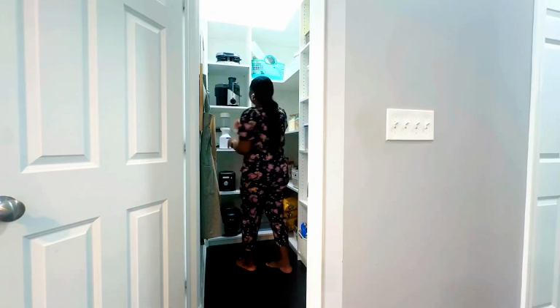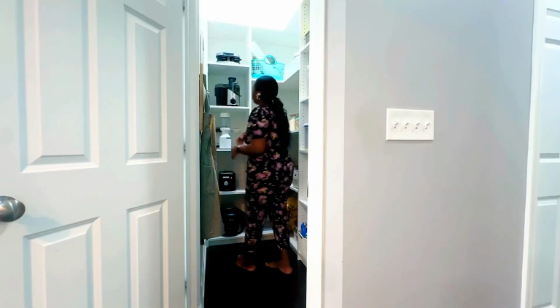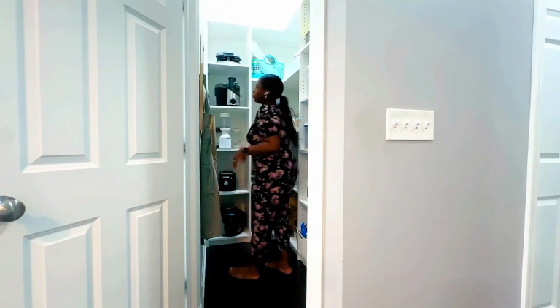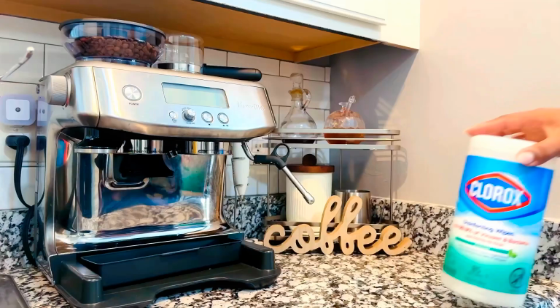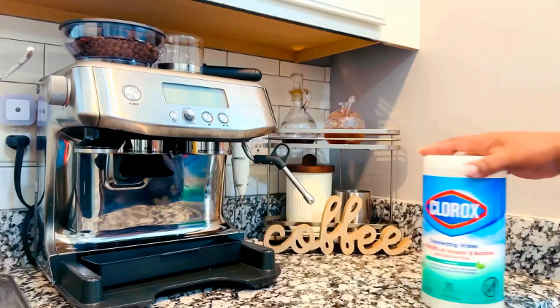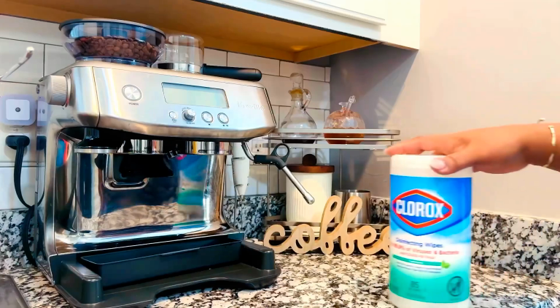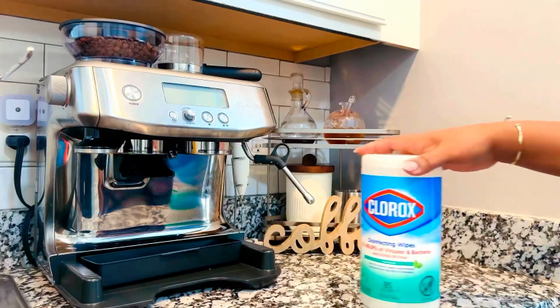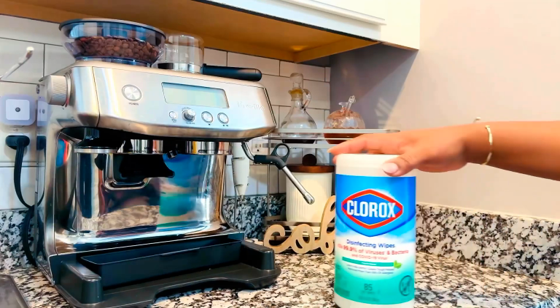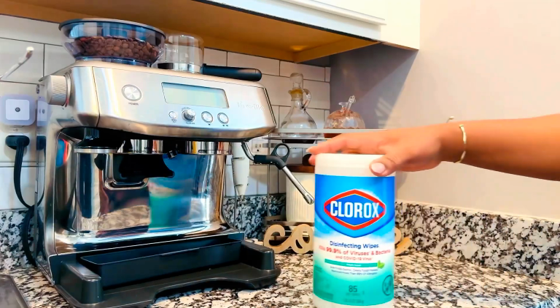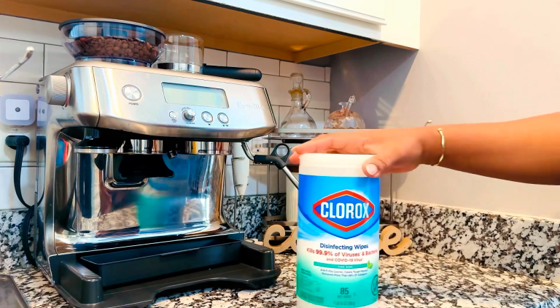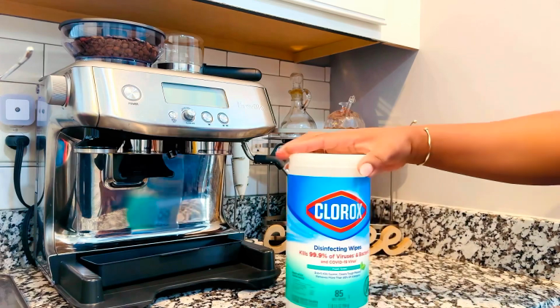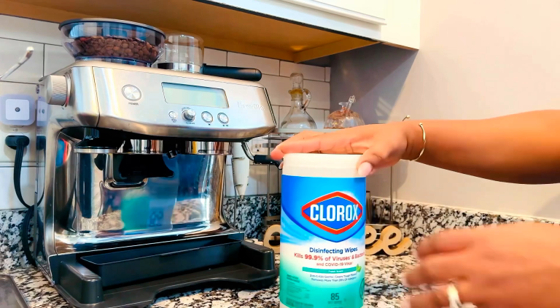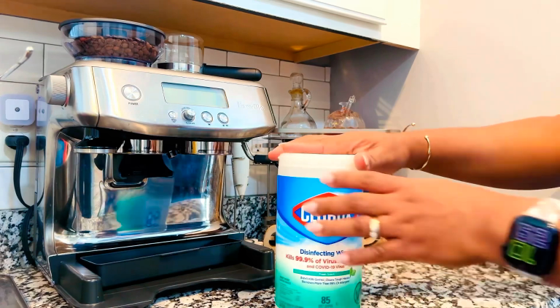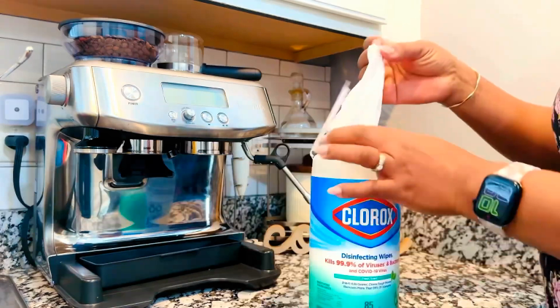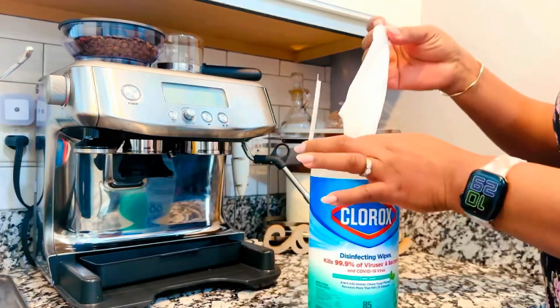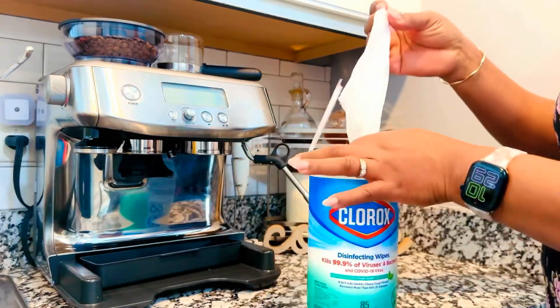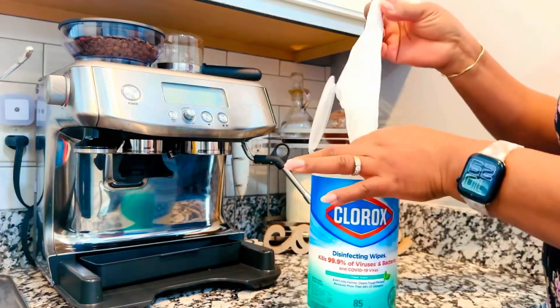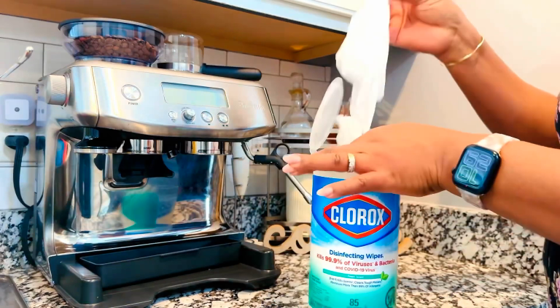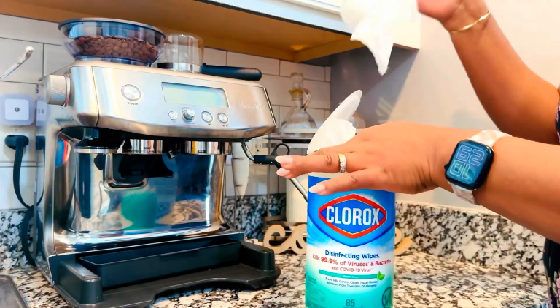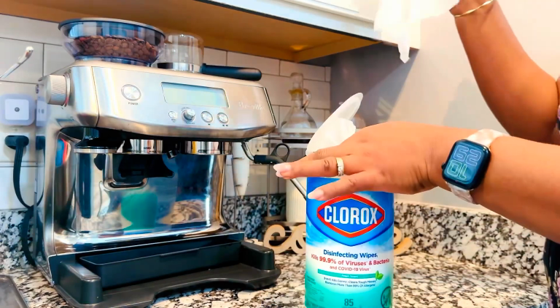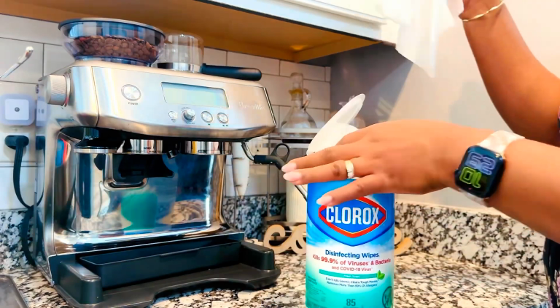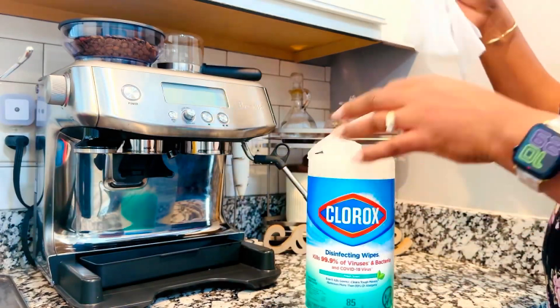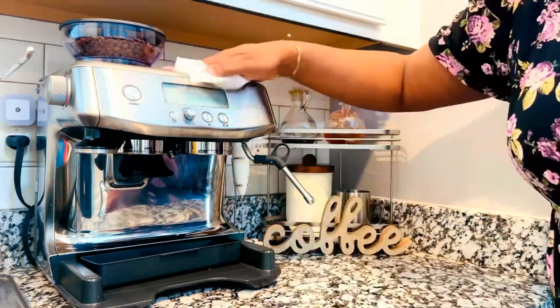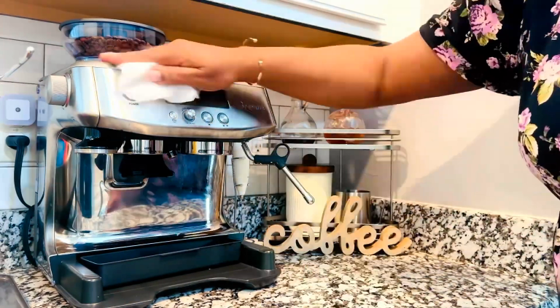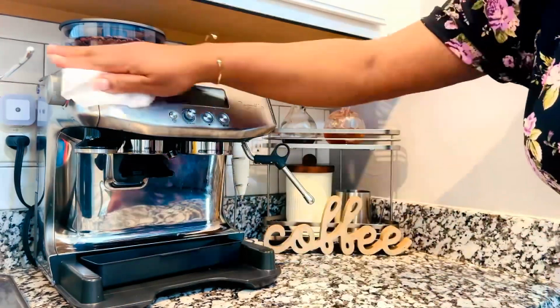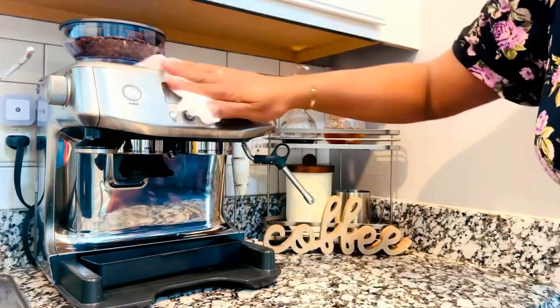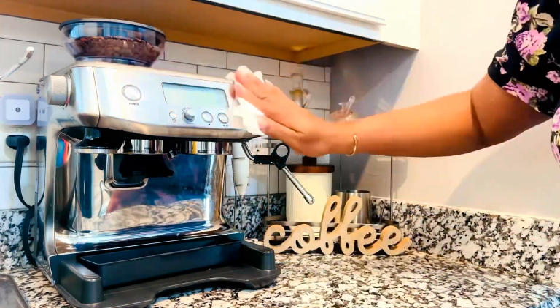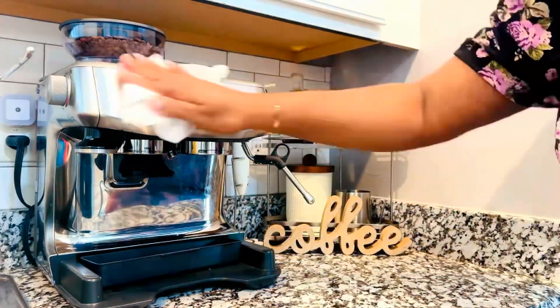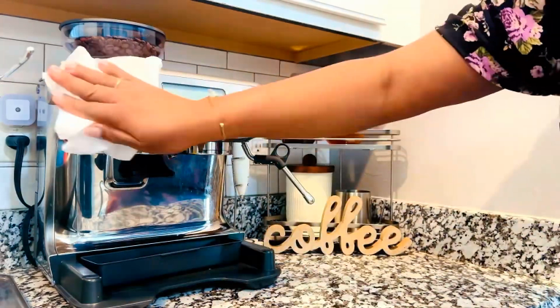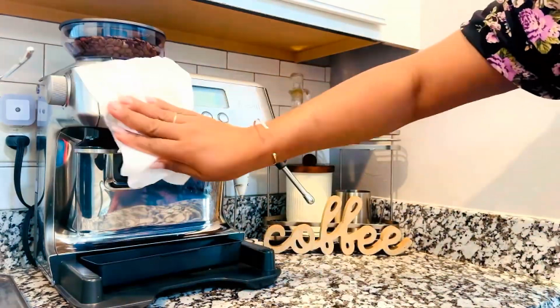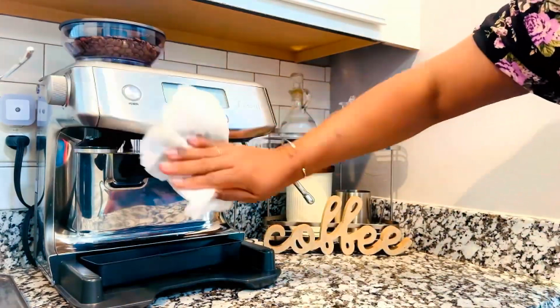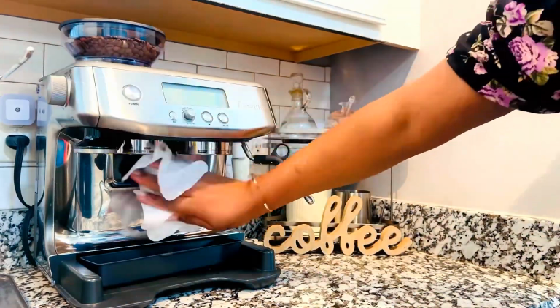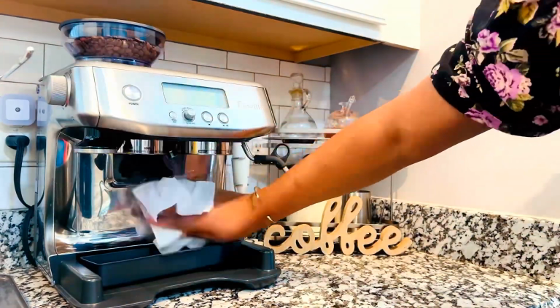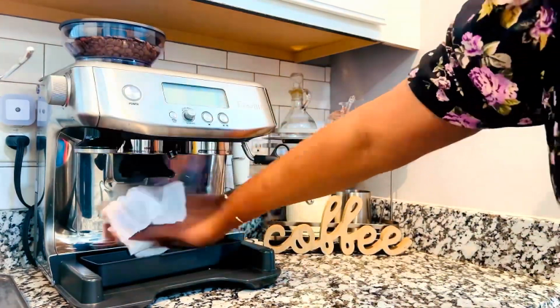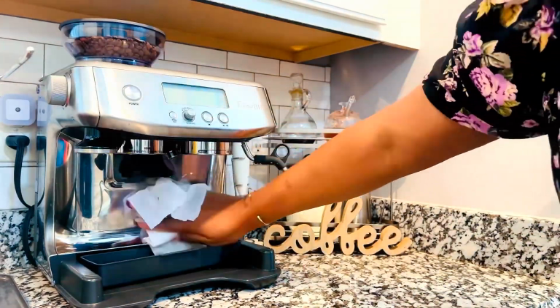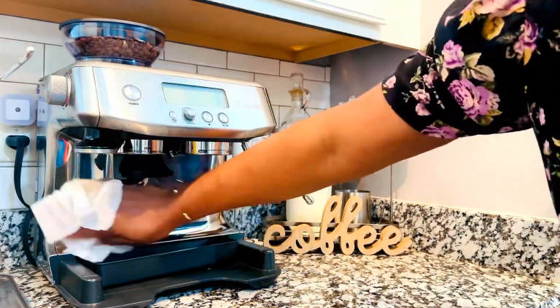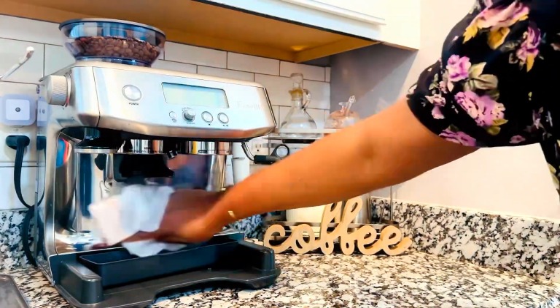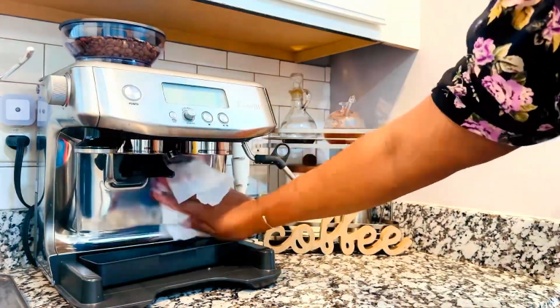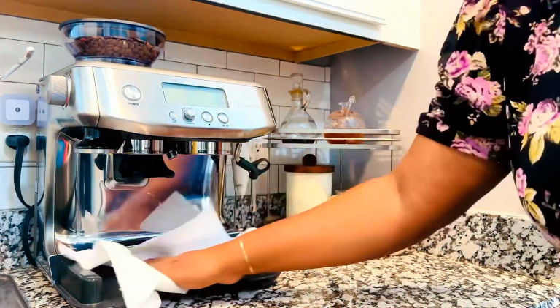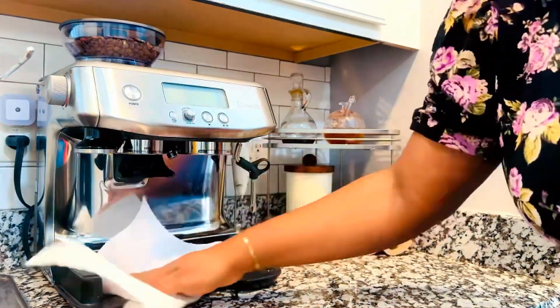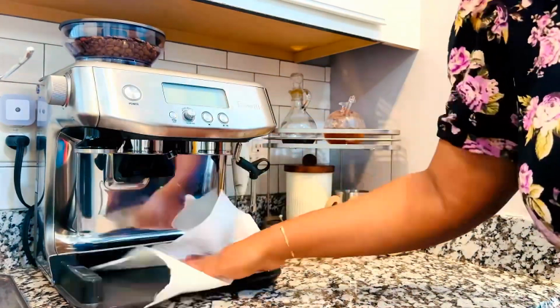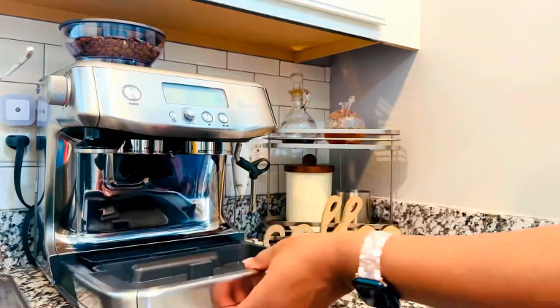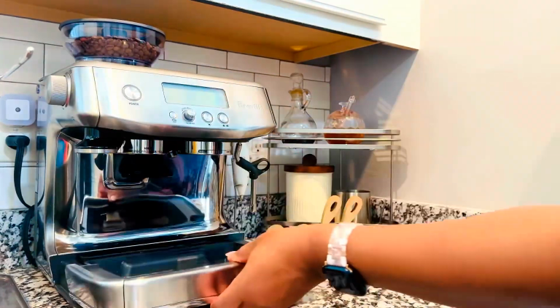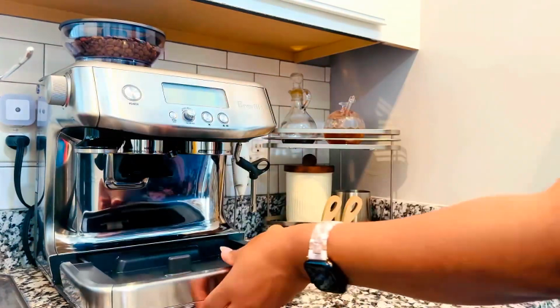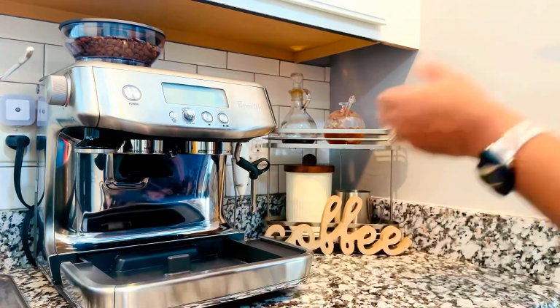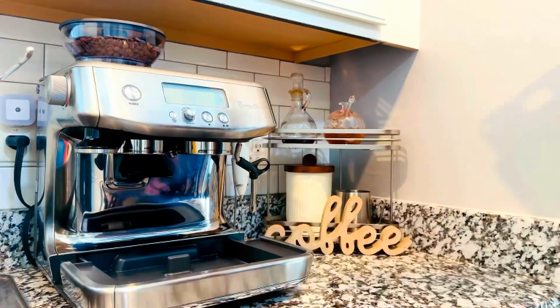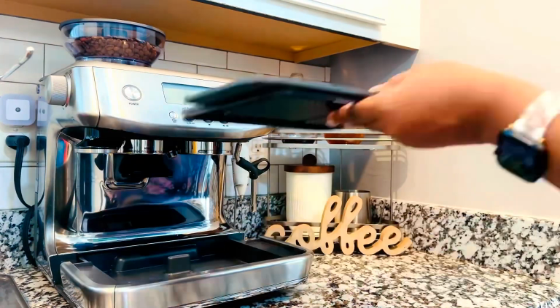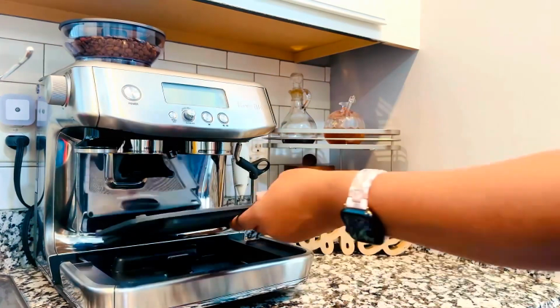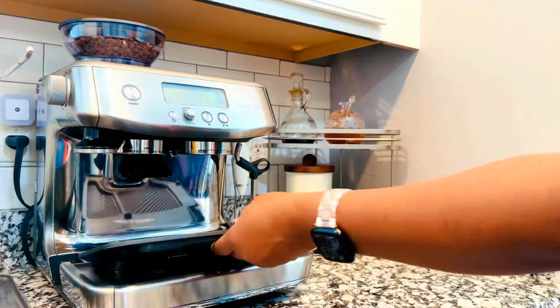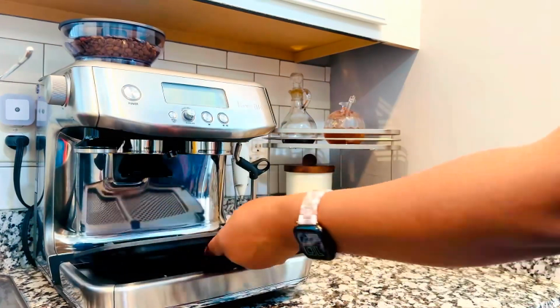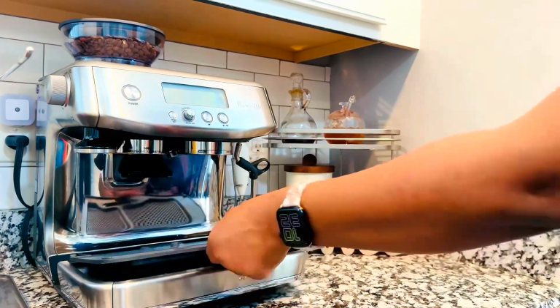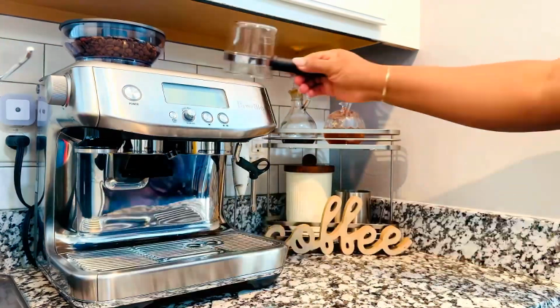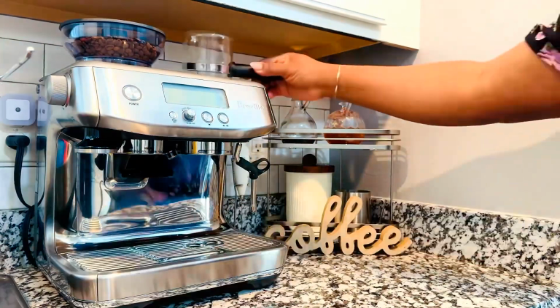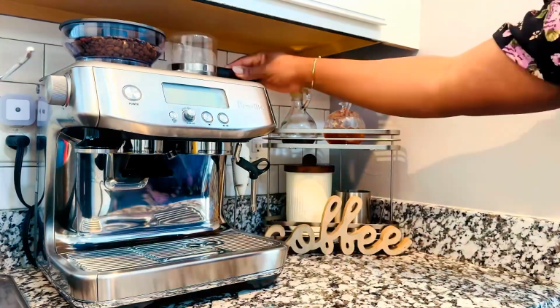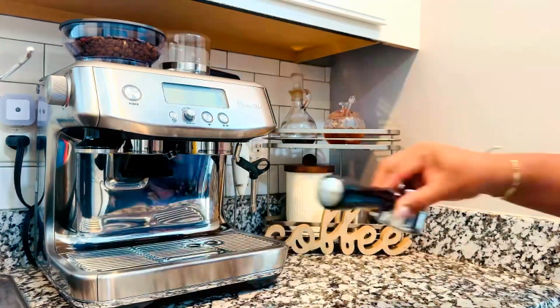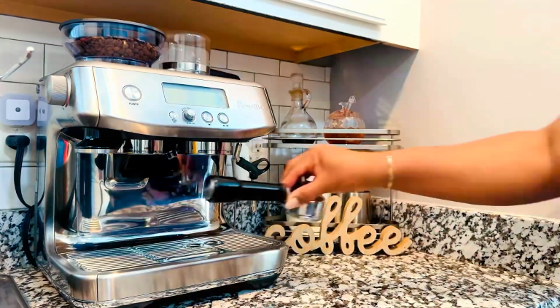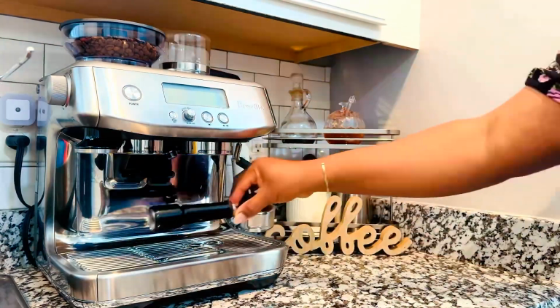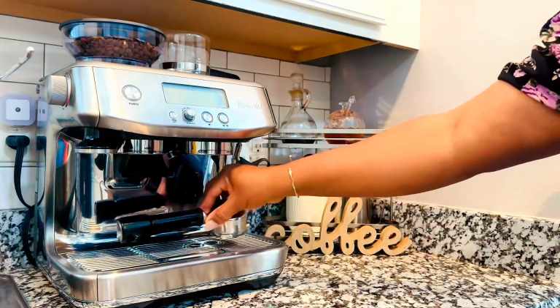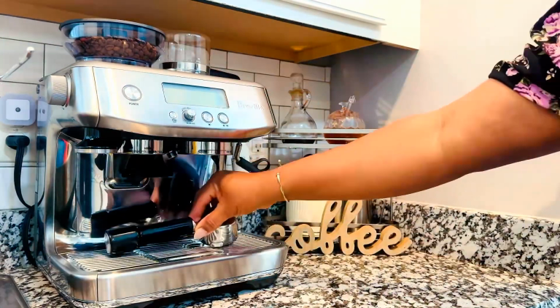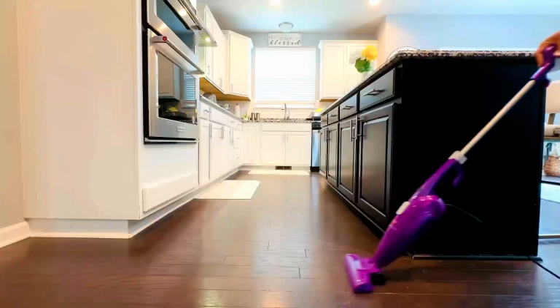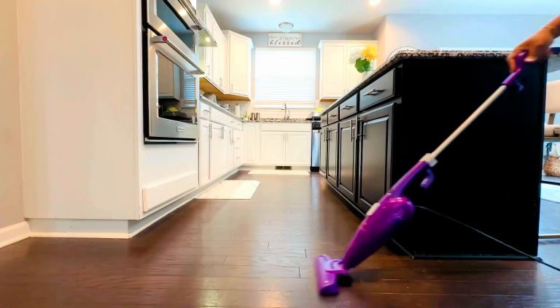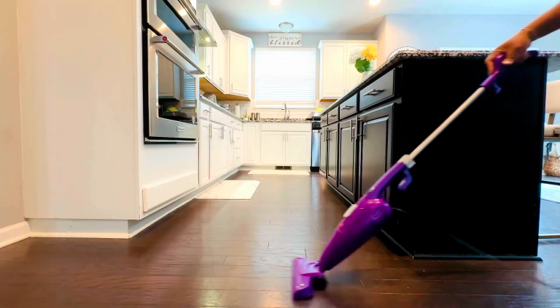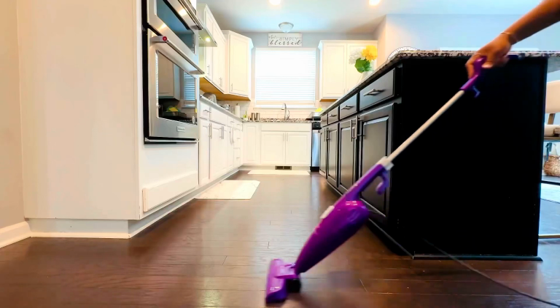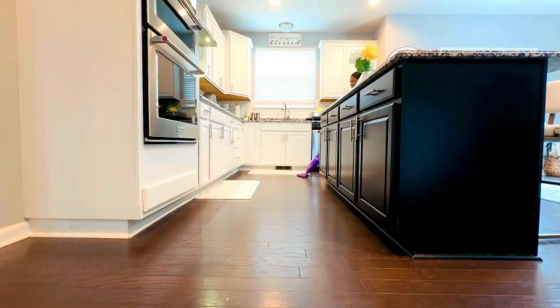Tidying up at night is now less chaotic and less overwhelming. If you stuck around to the very end, thanks for watching.